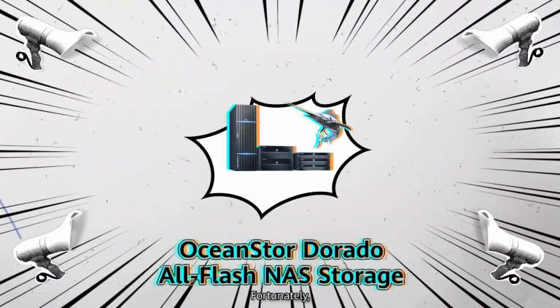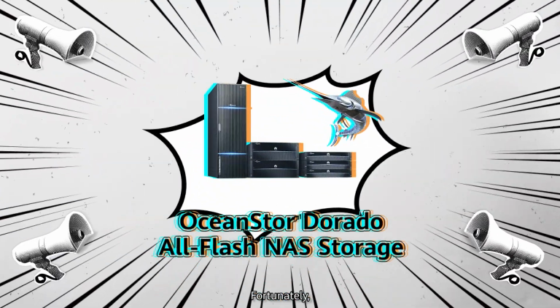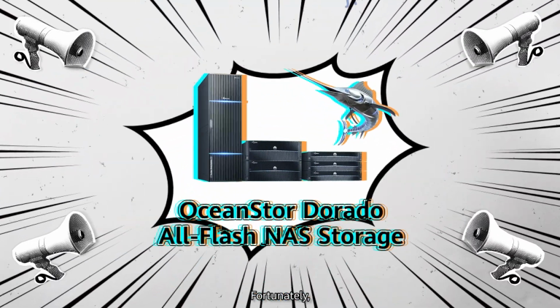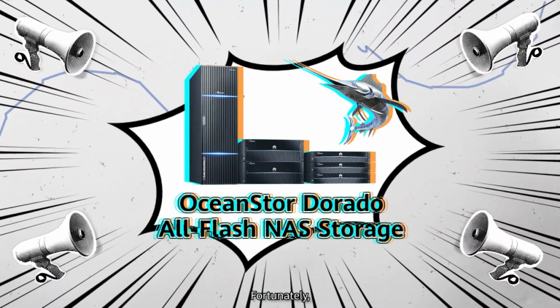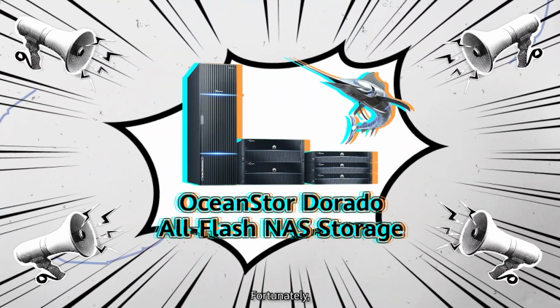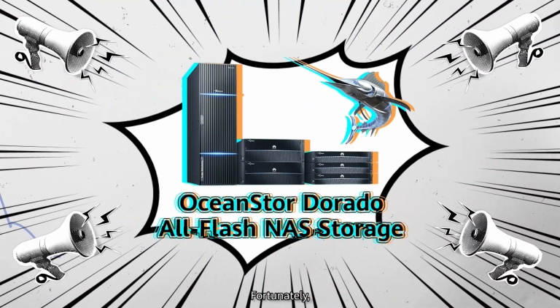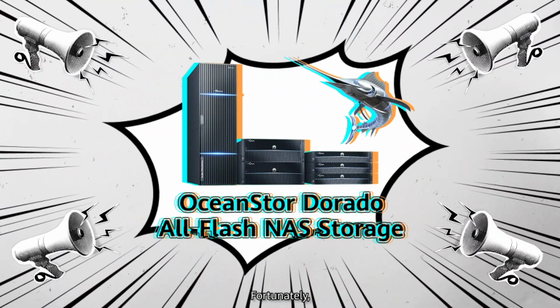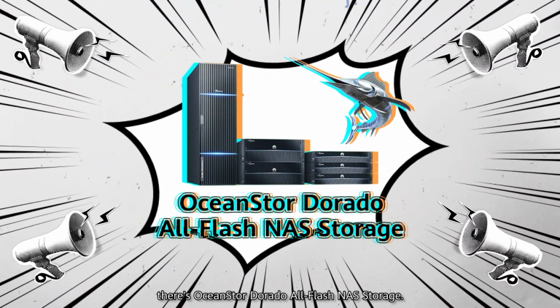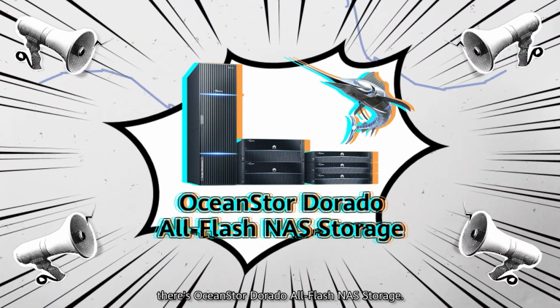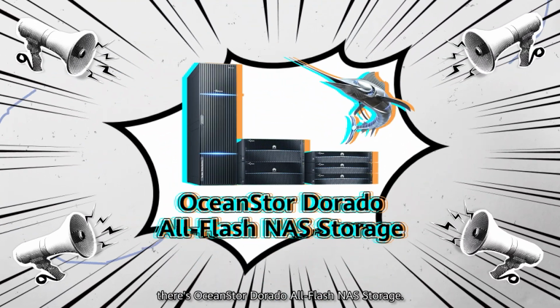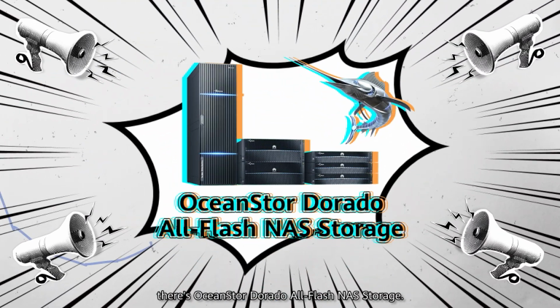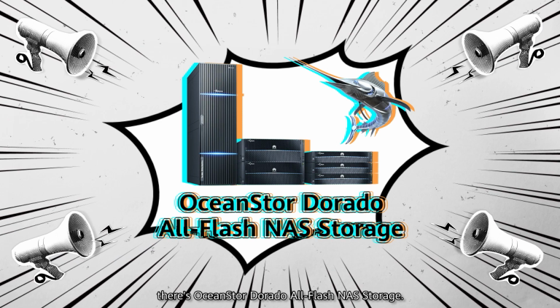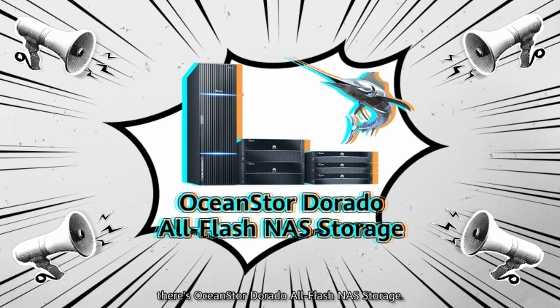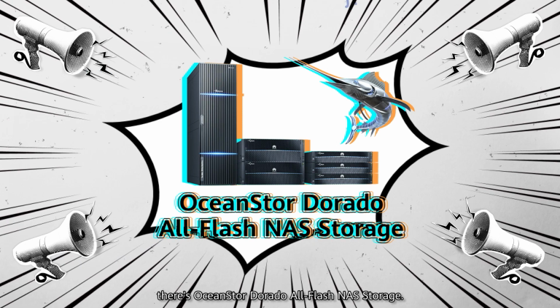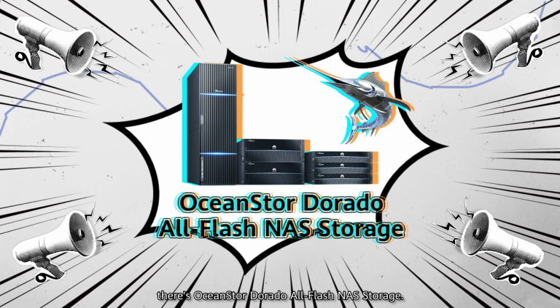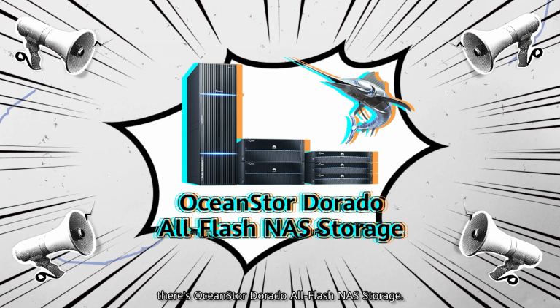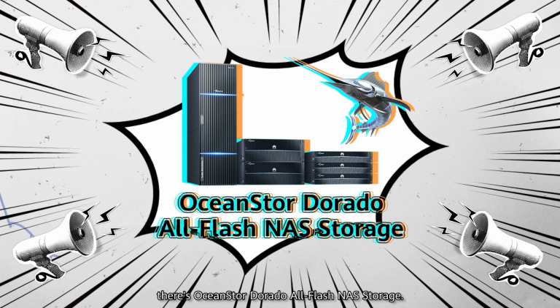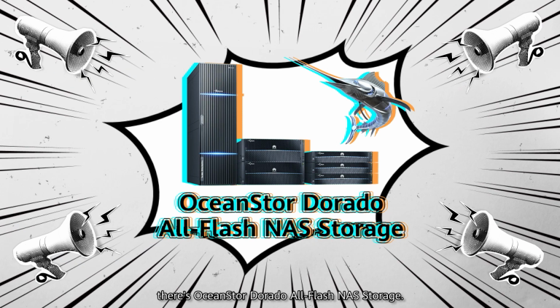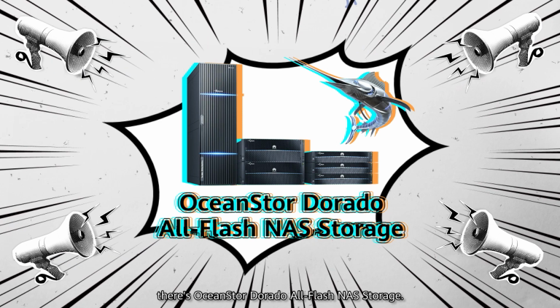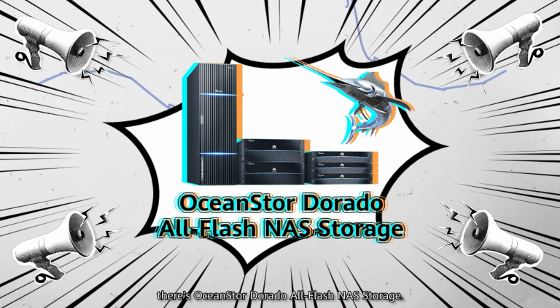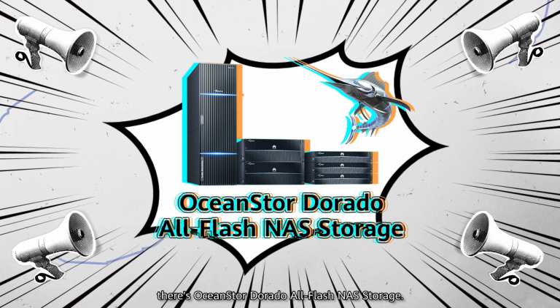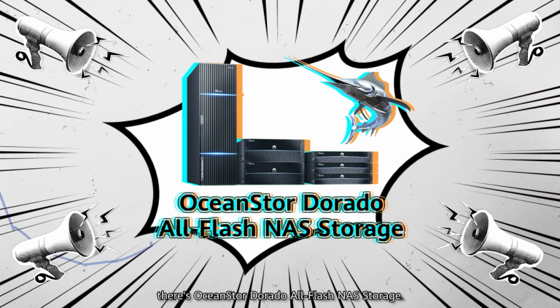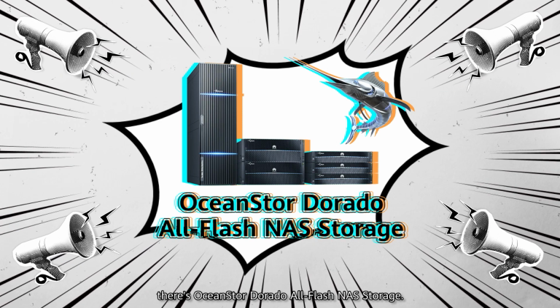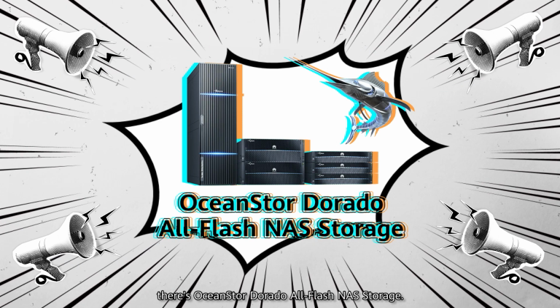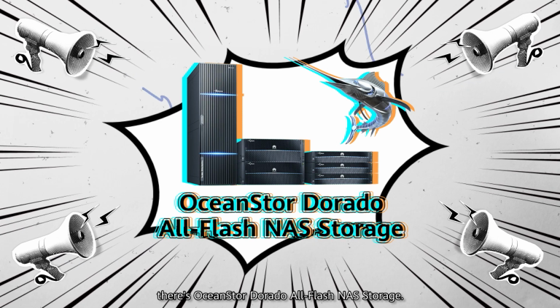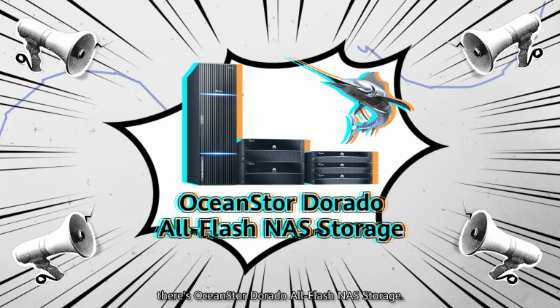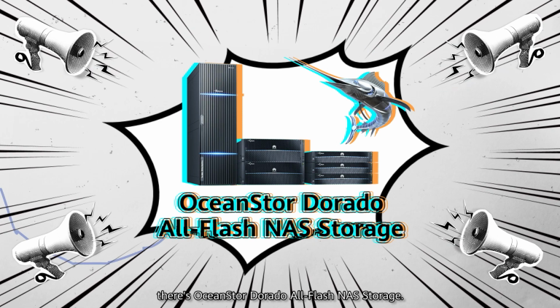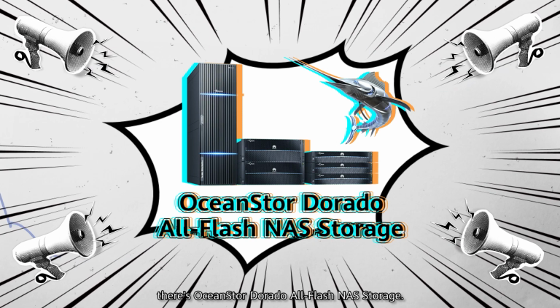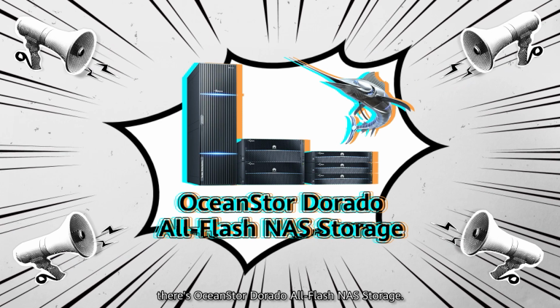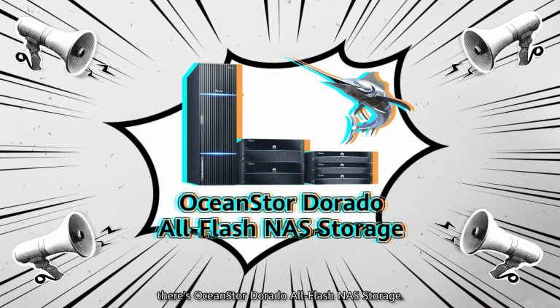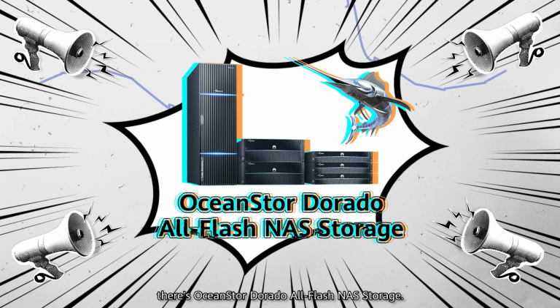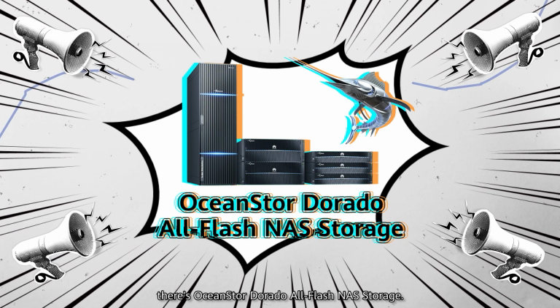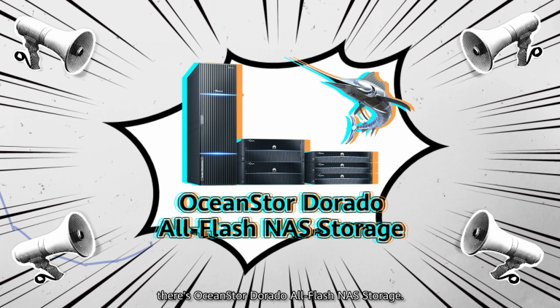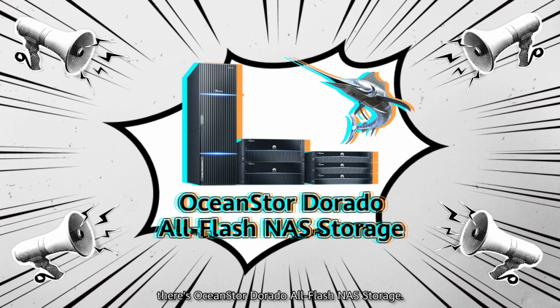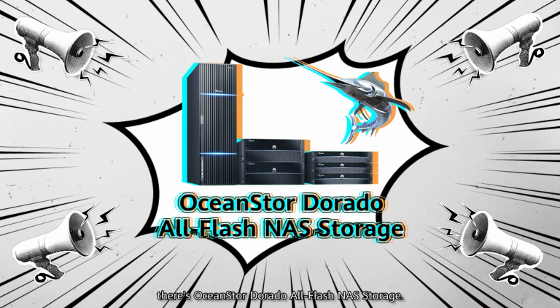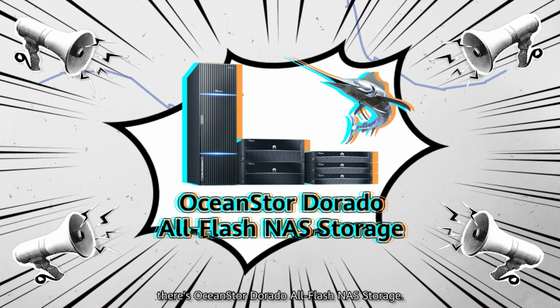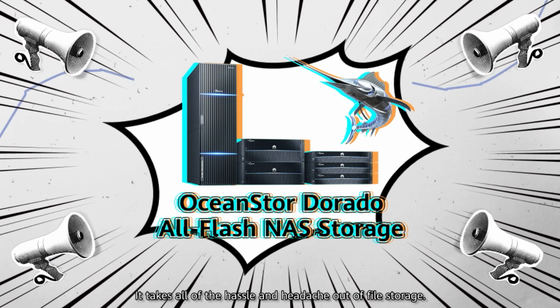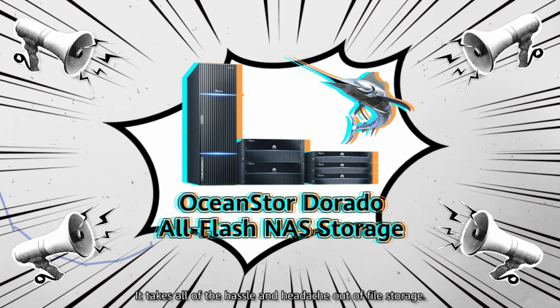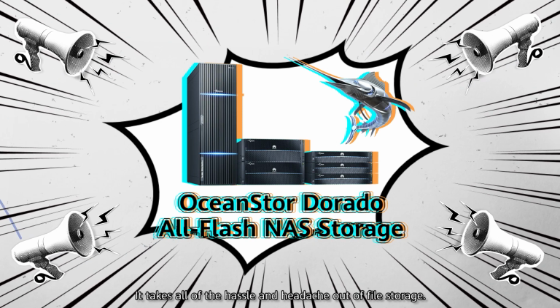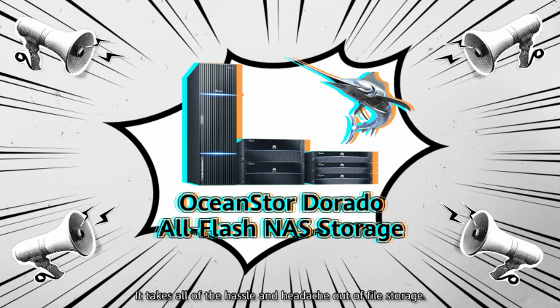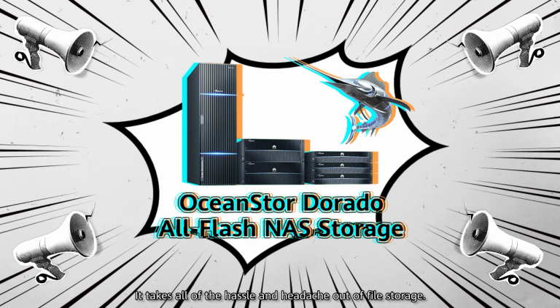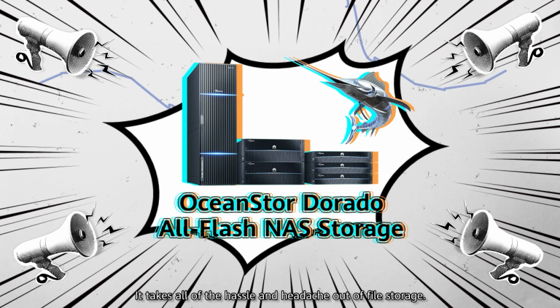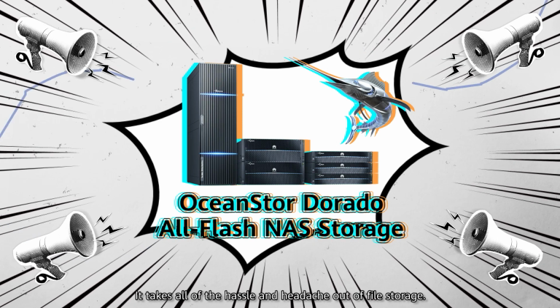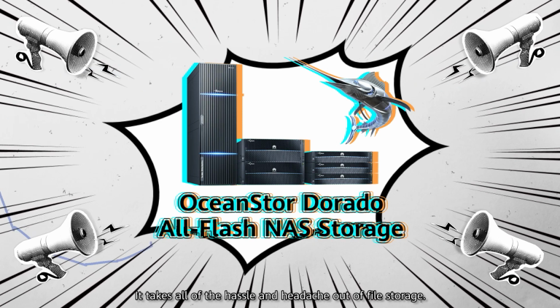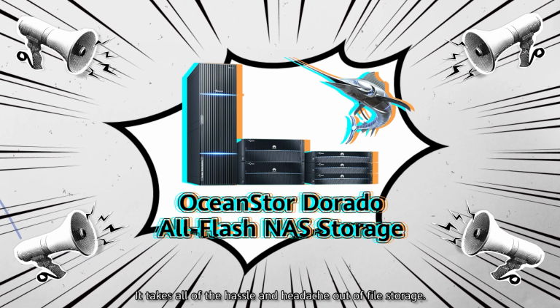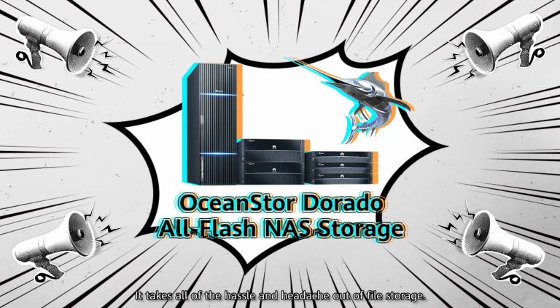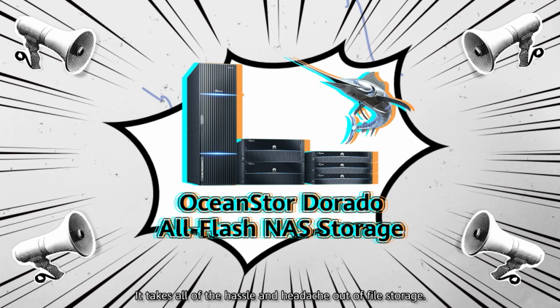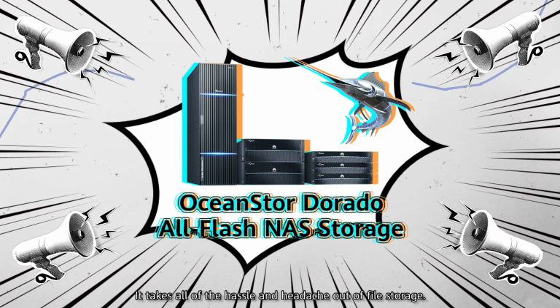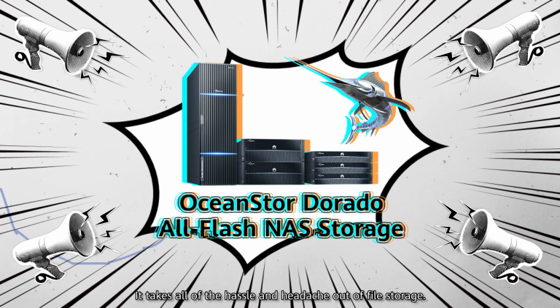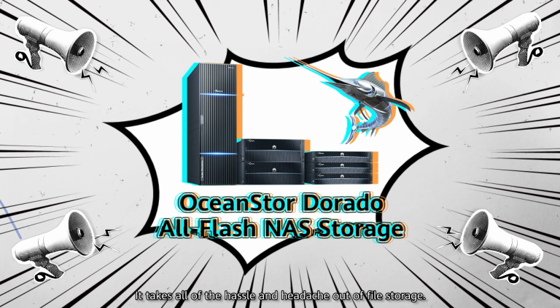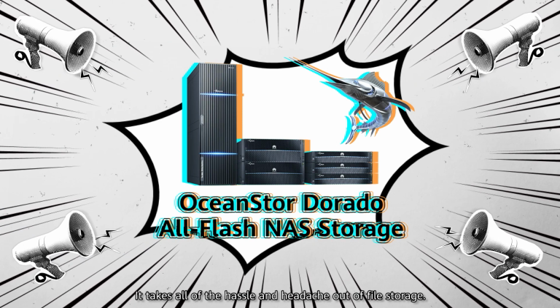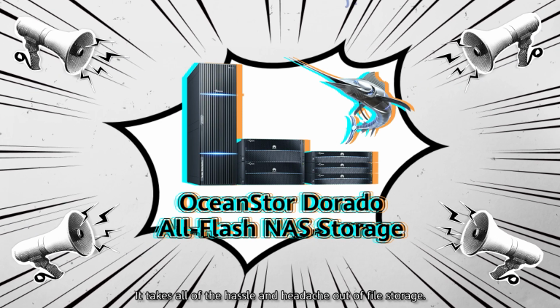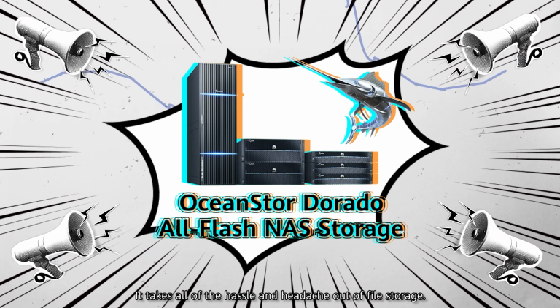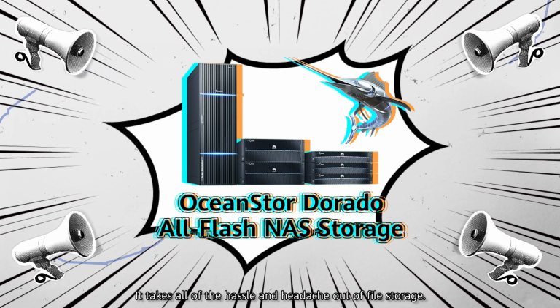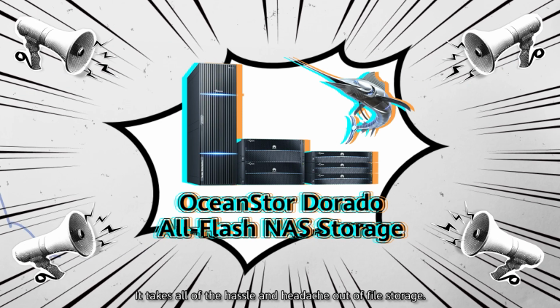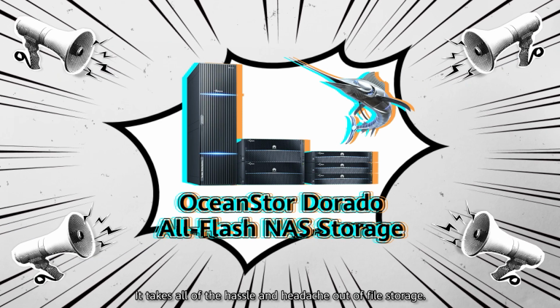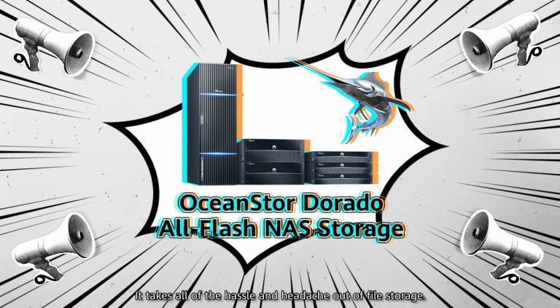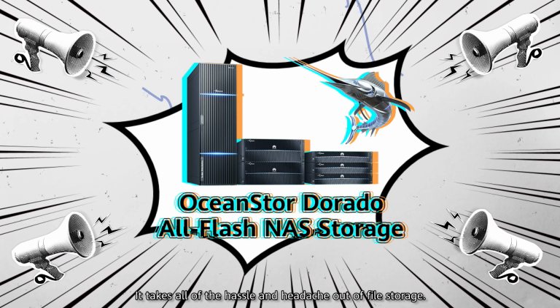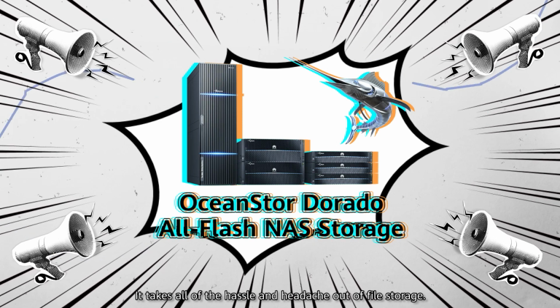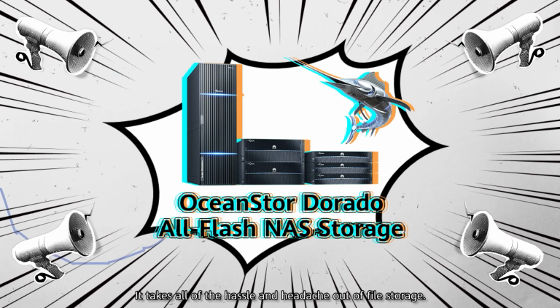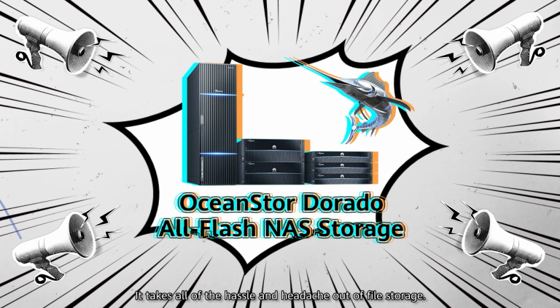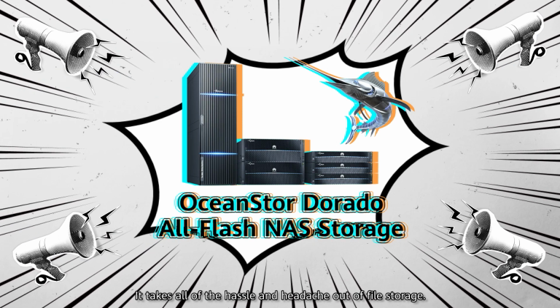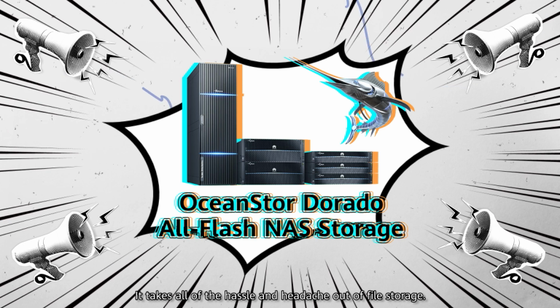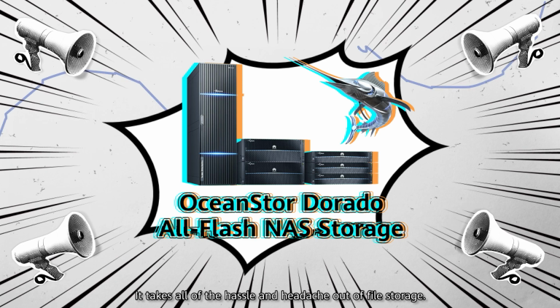Fortunately, there's OceanStore Dorado All-Flash NAS Storage. It takes all of the hassle and headache out of file storage.